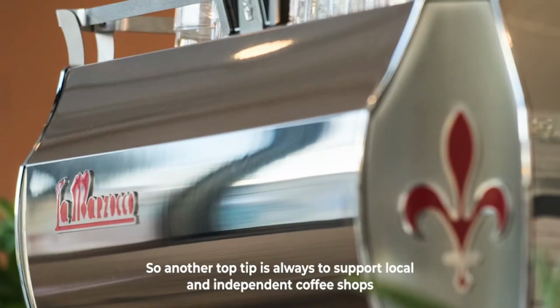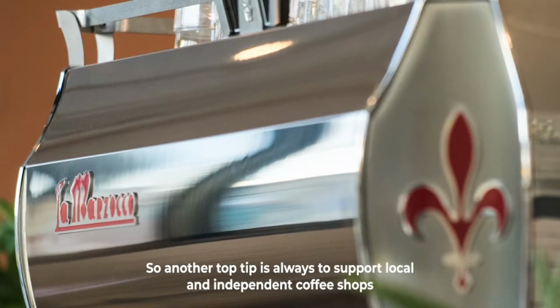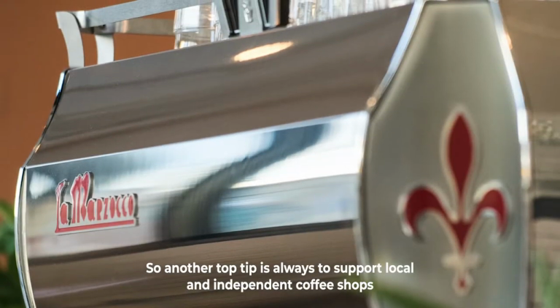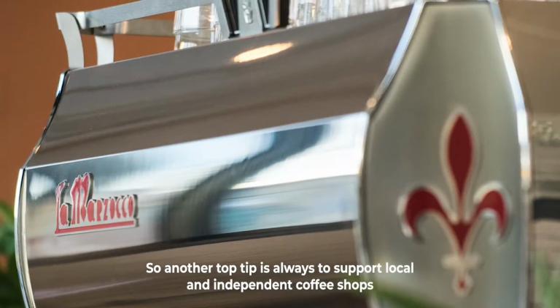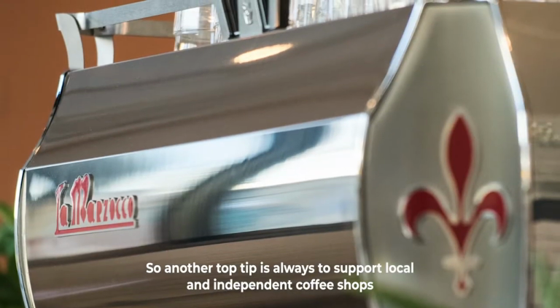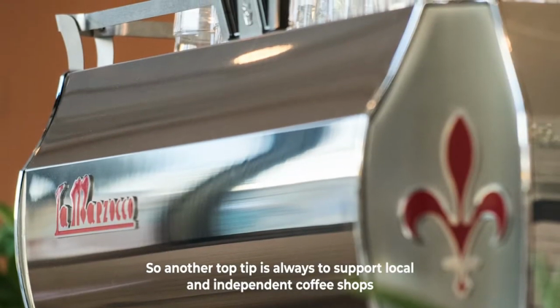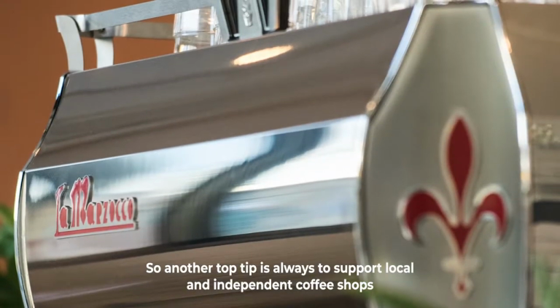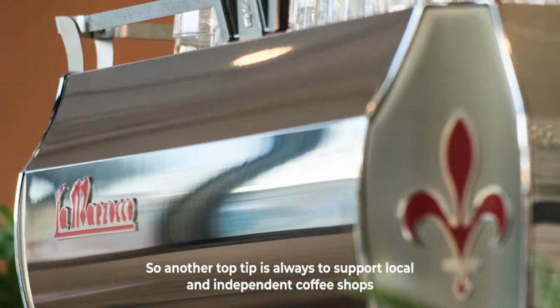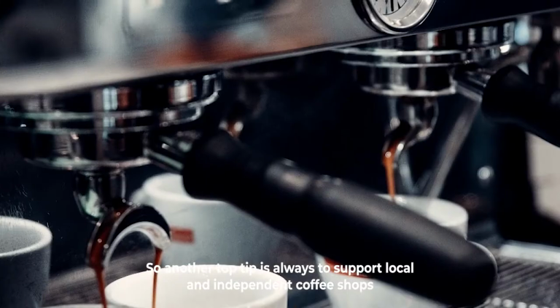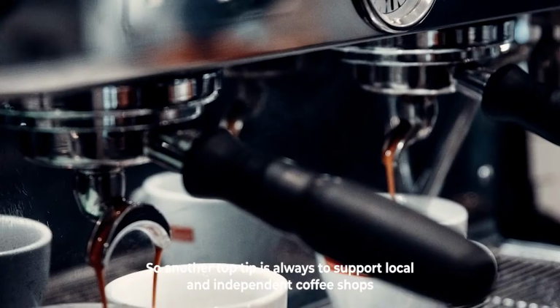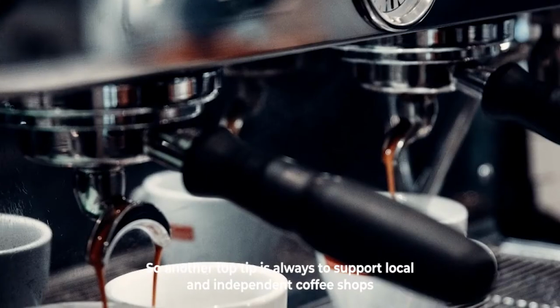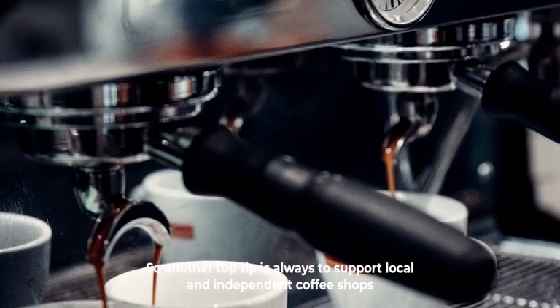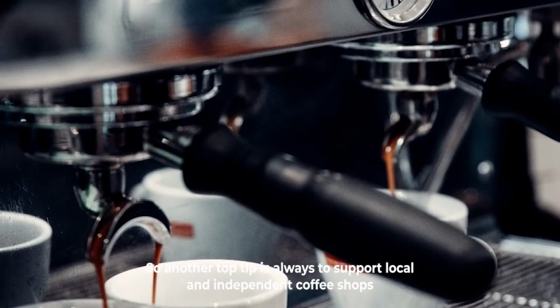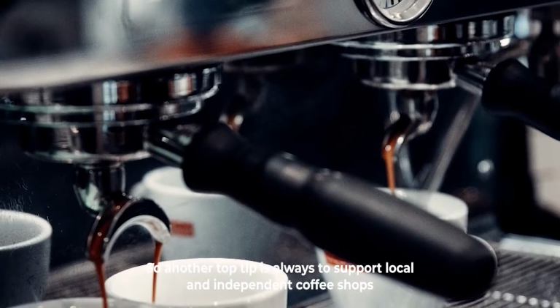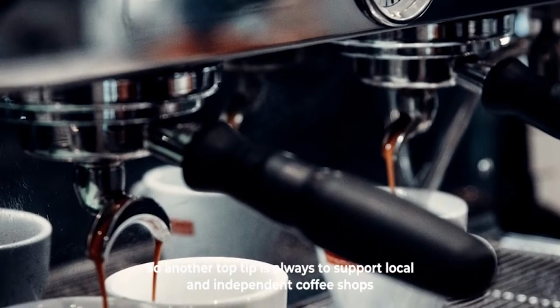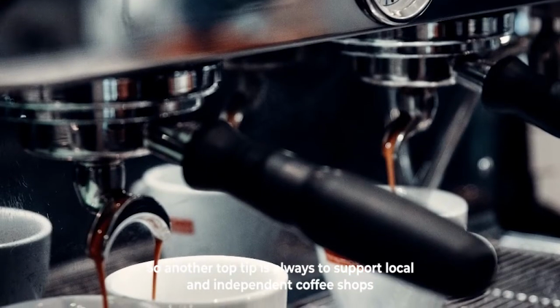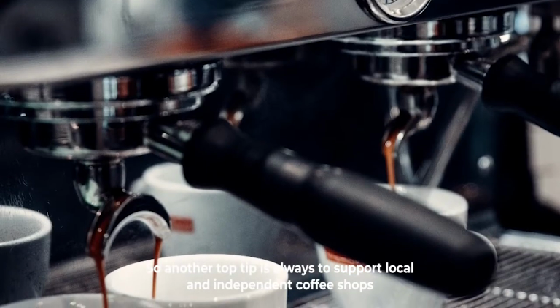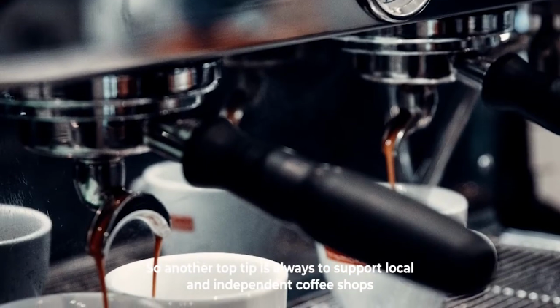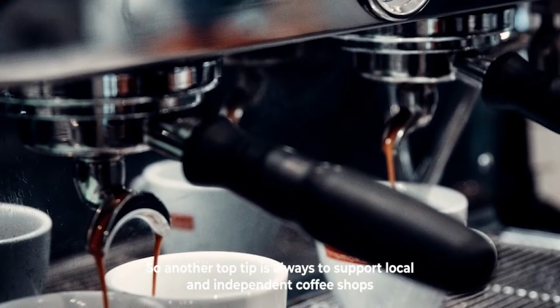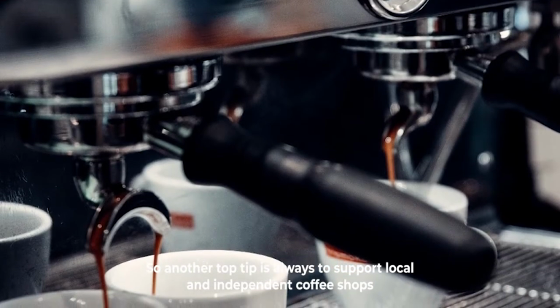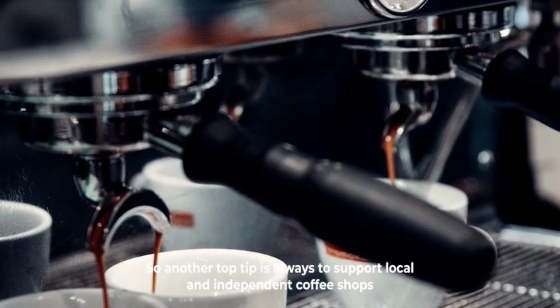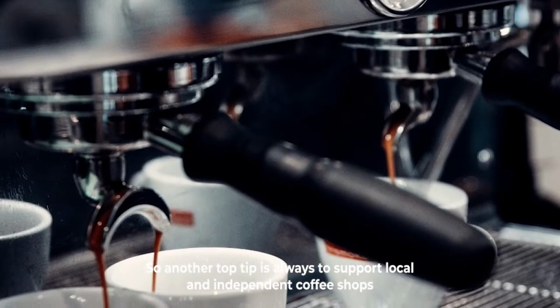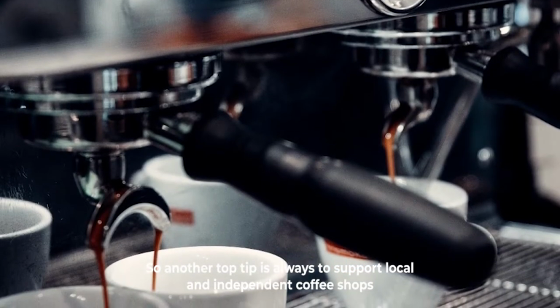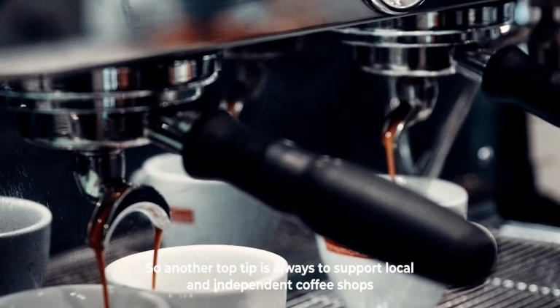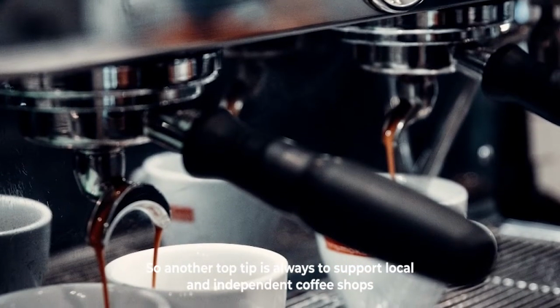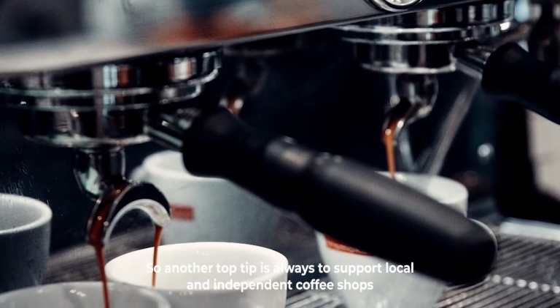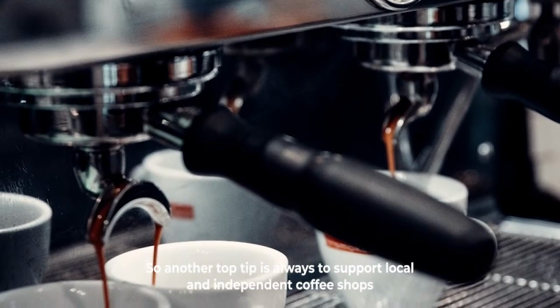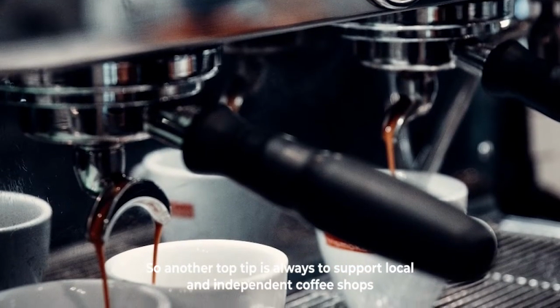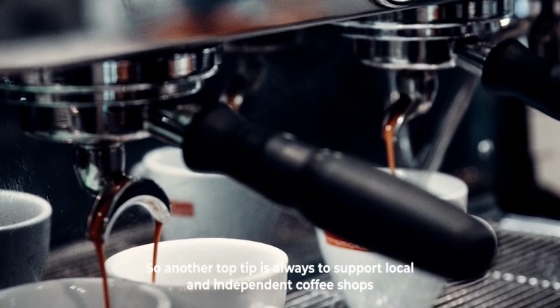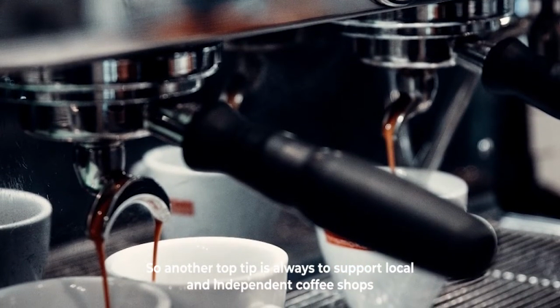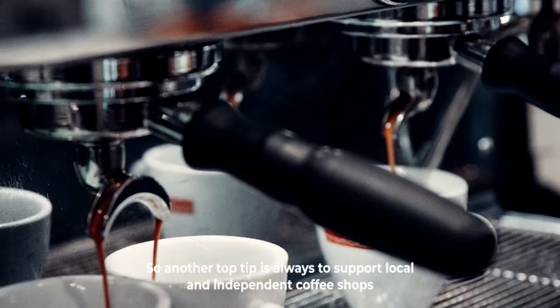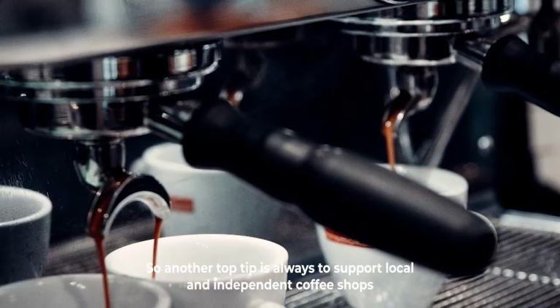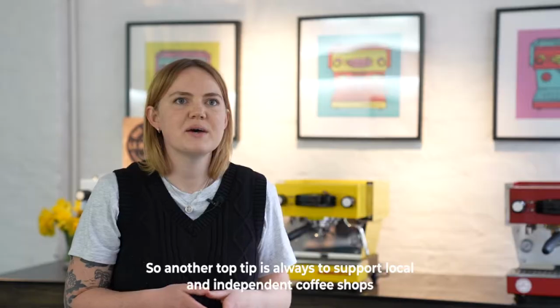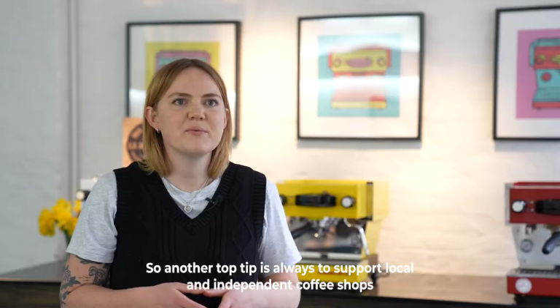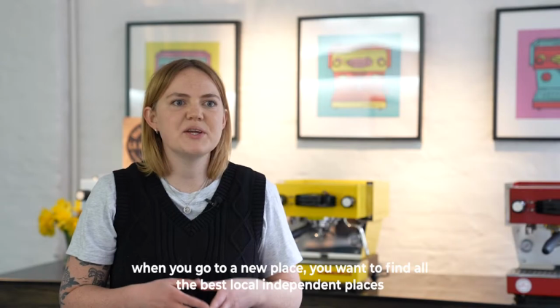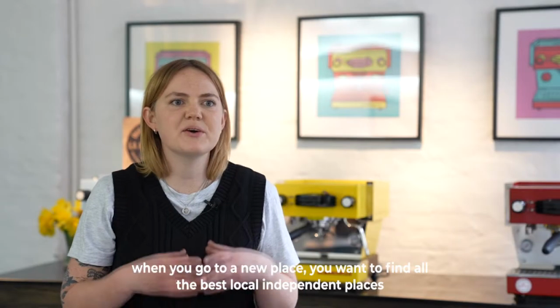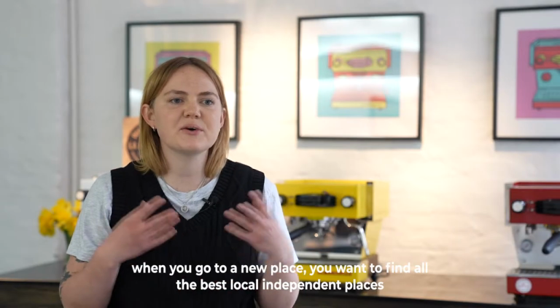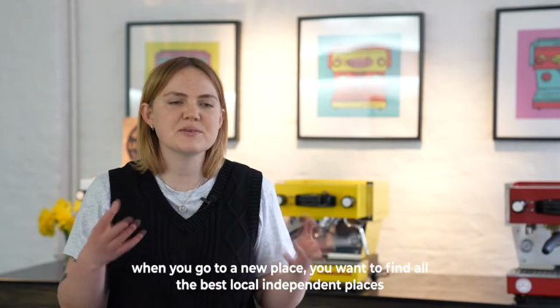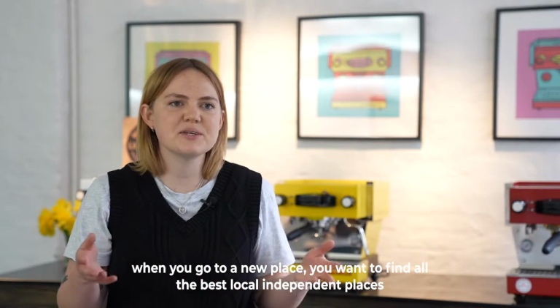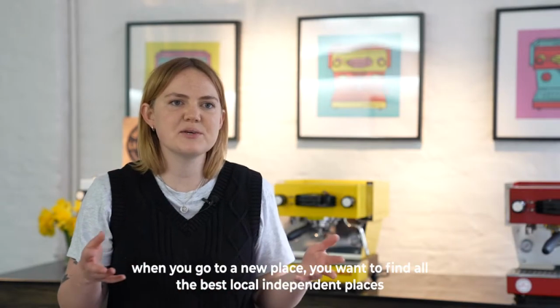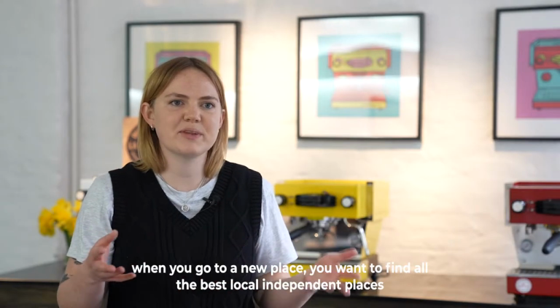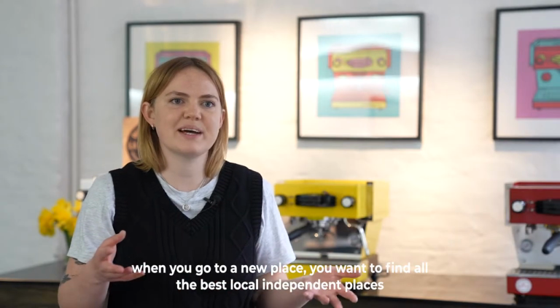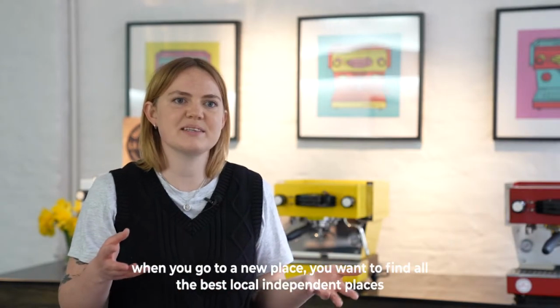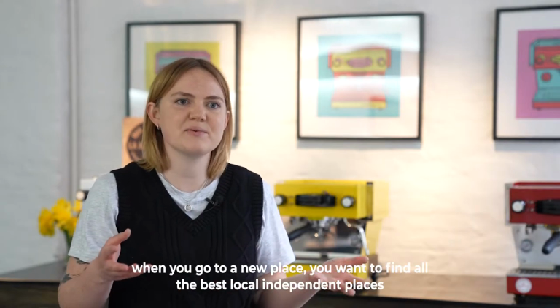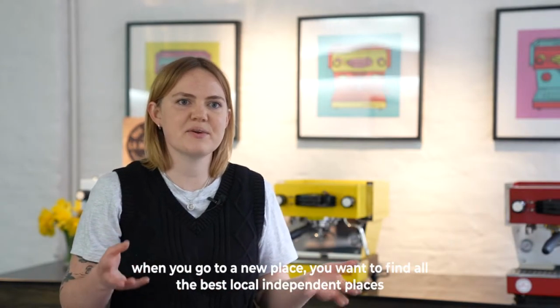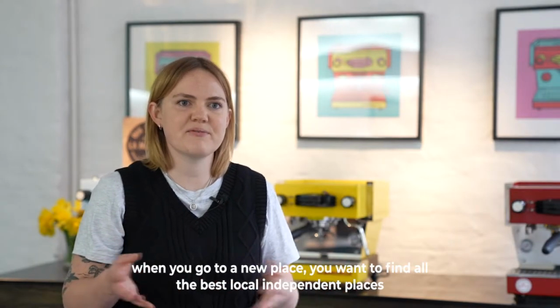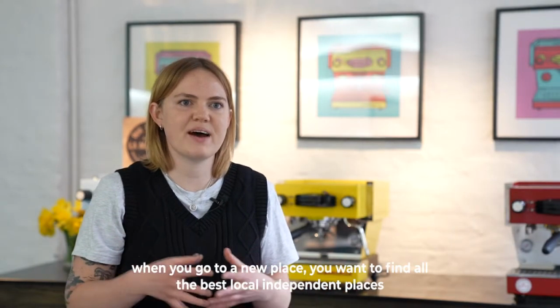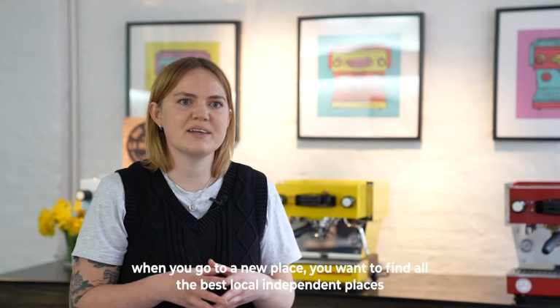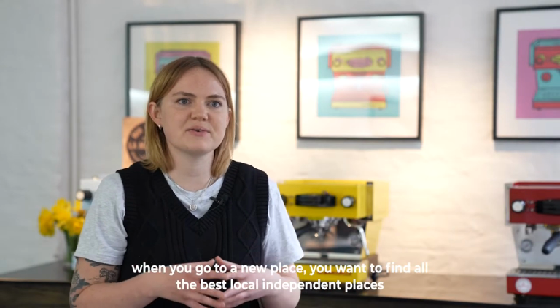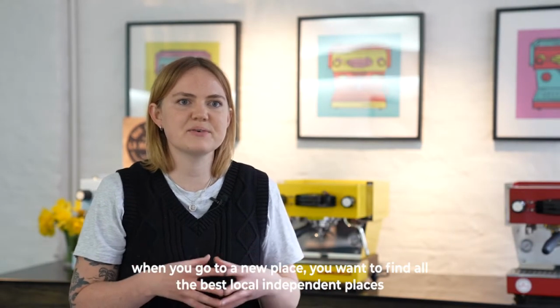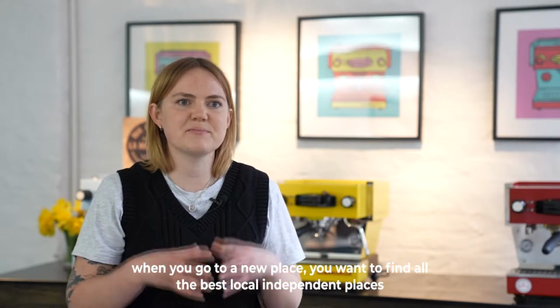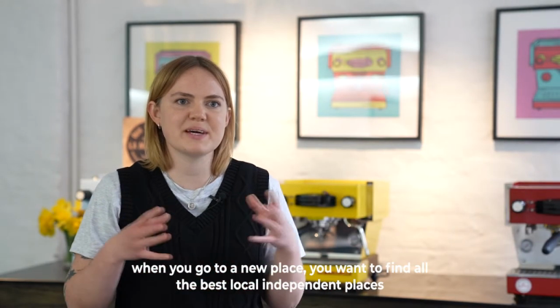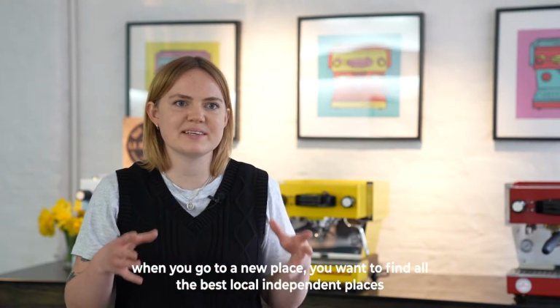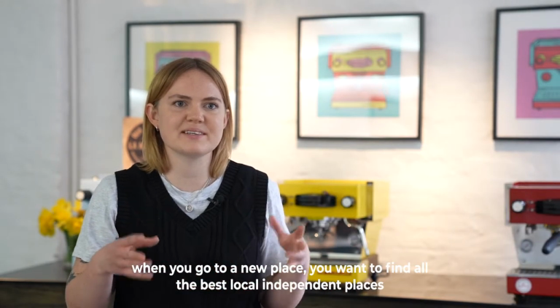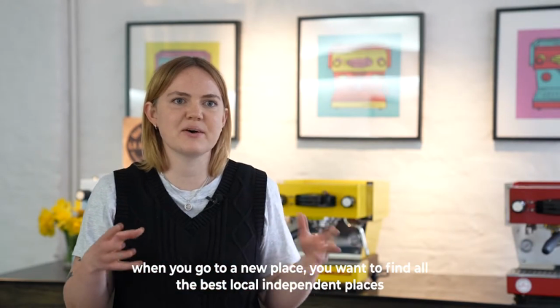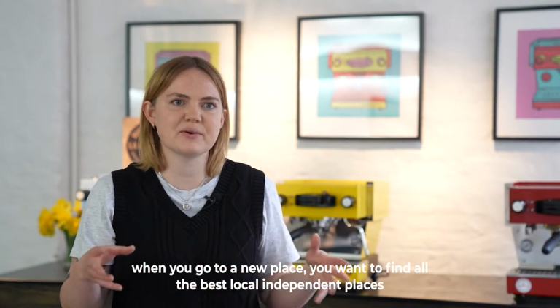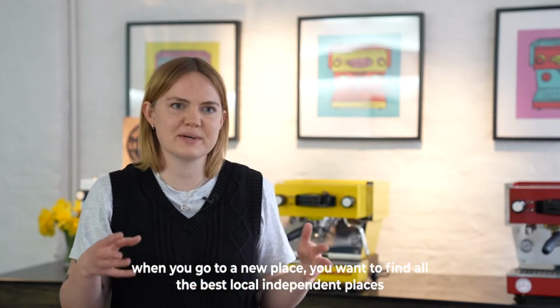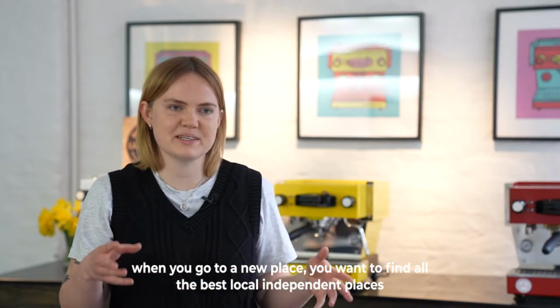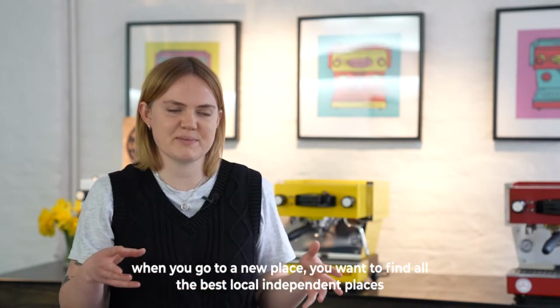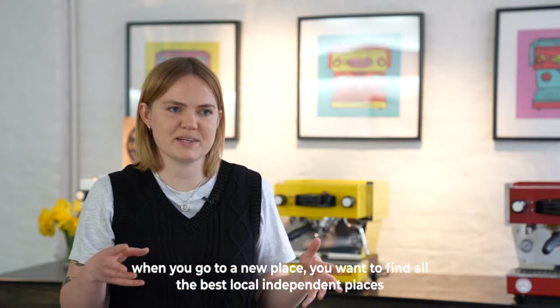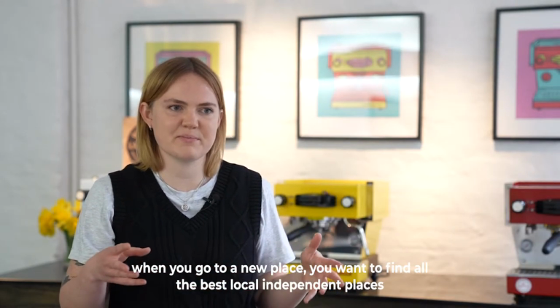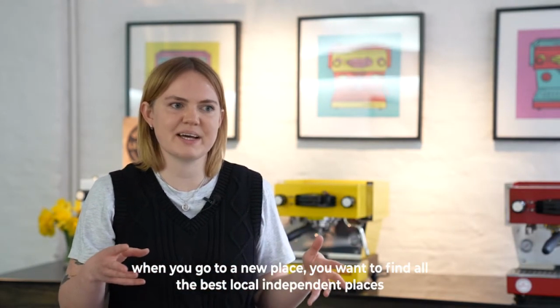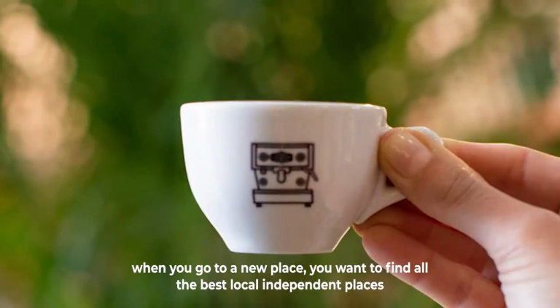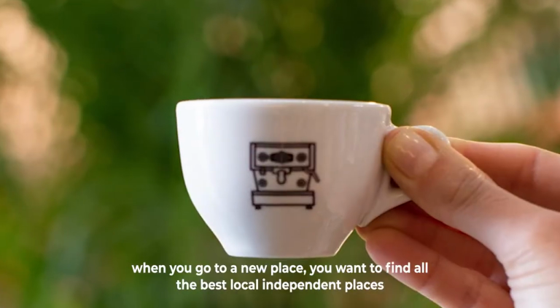Another top tip is to always support local and independent coffee shops. When you go to a new place, you want to find all the best local independent places.